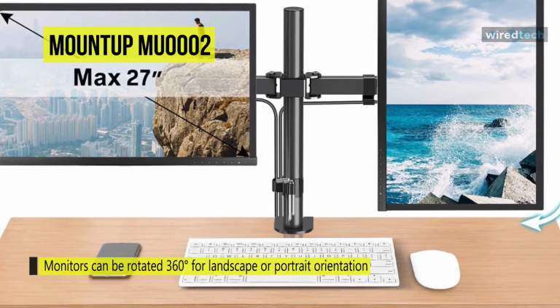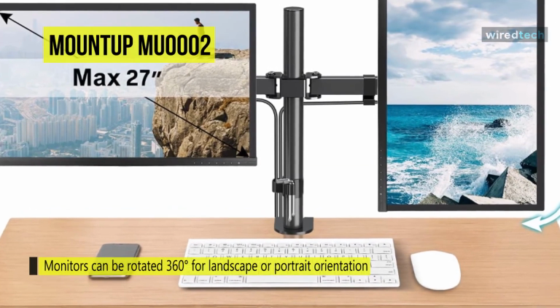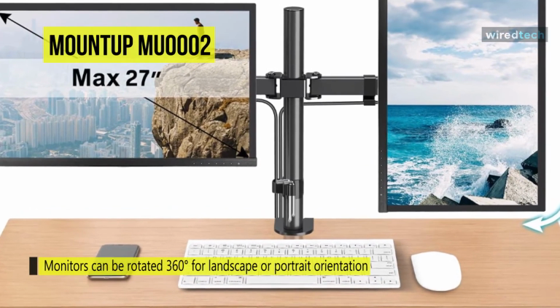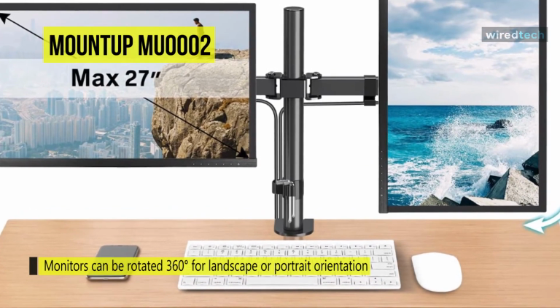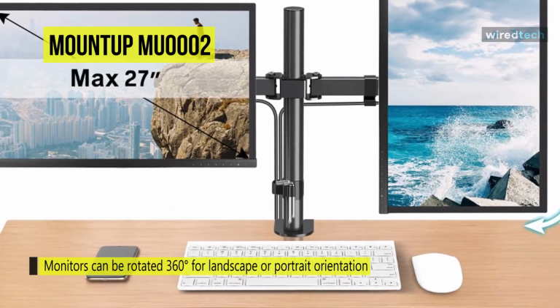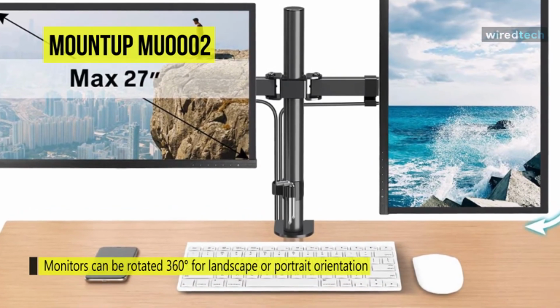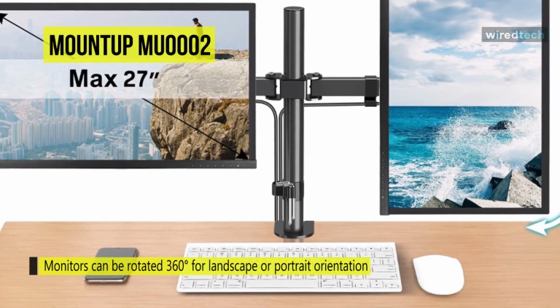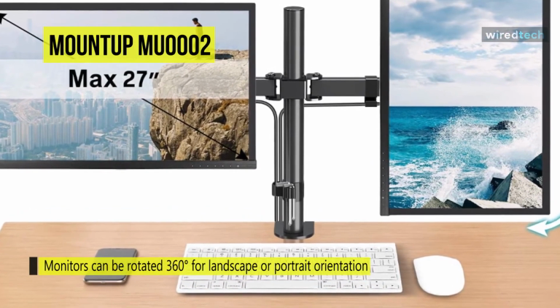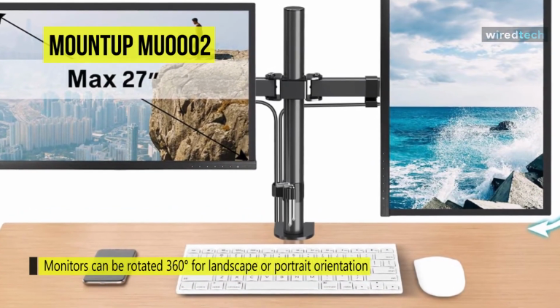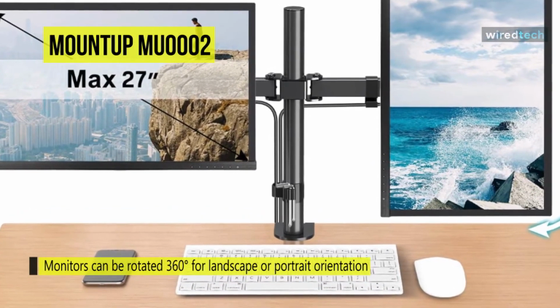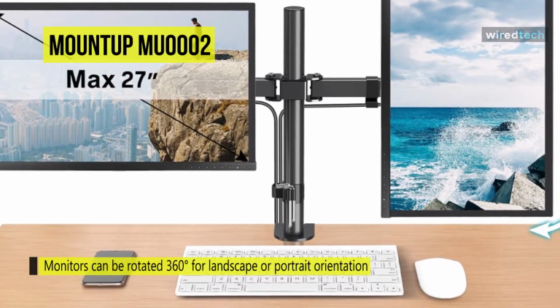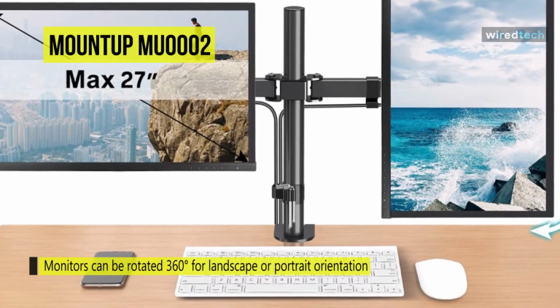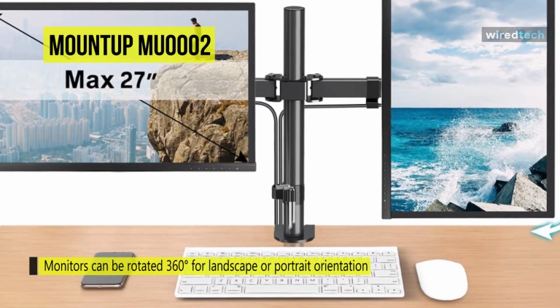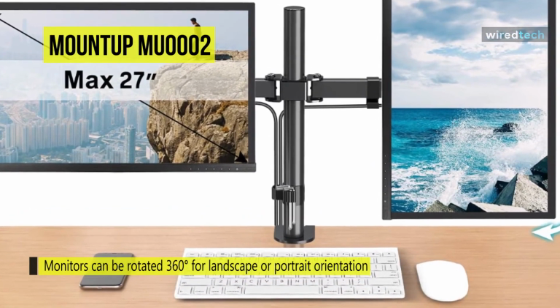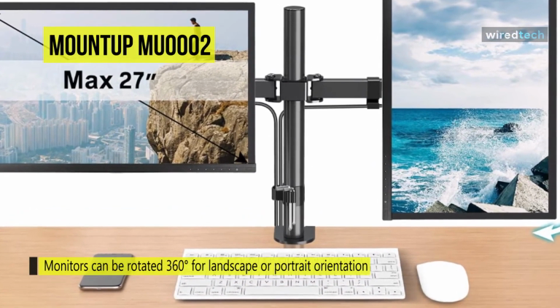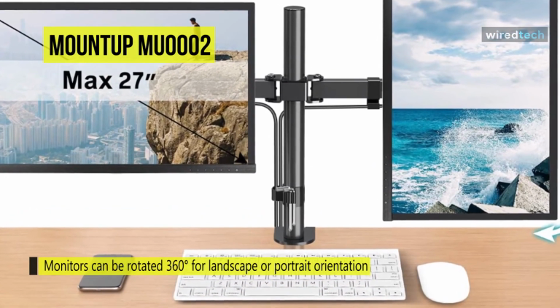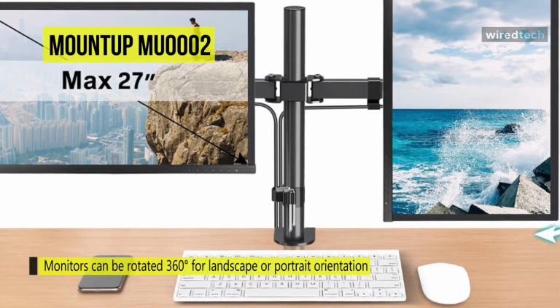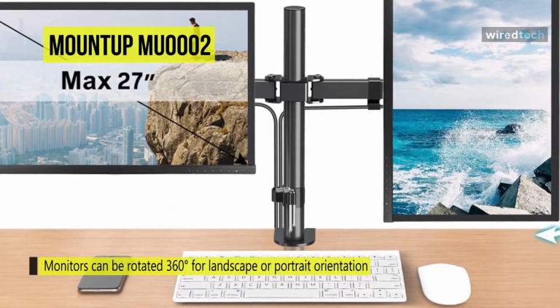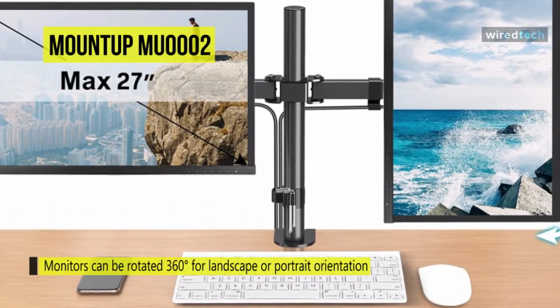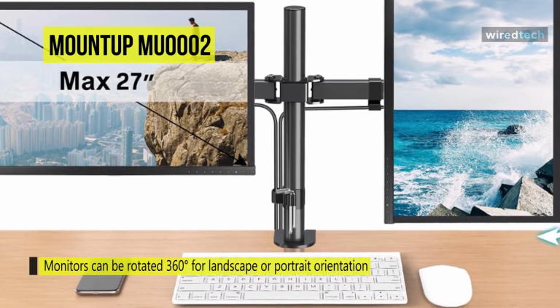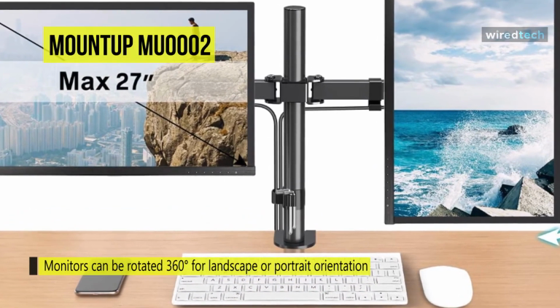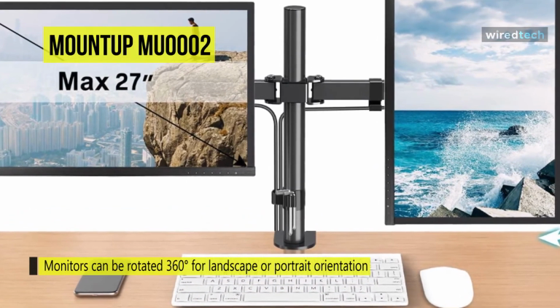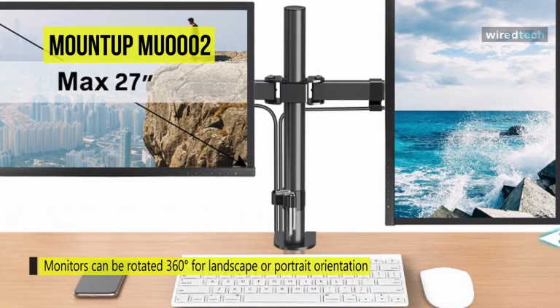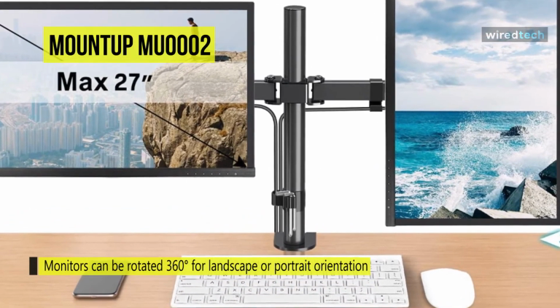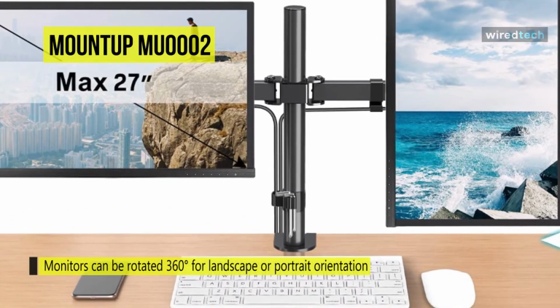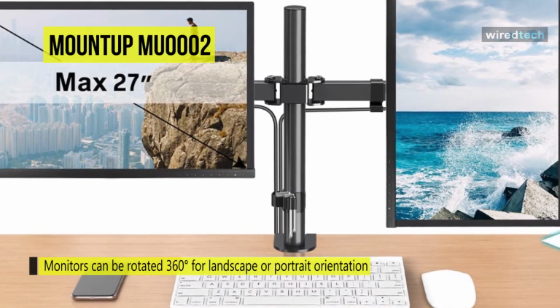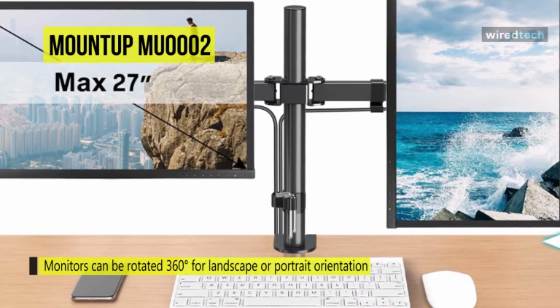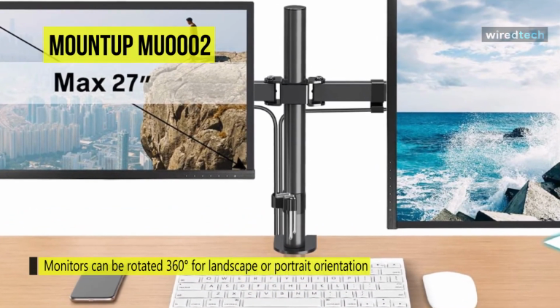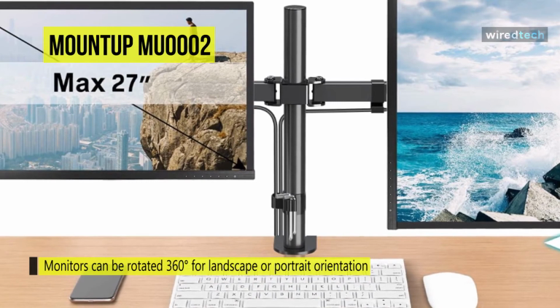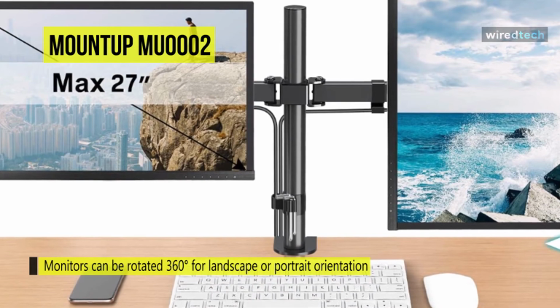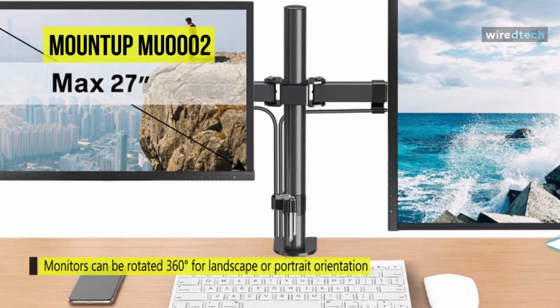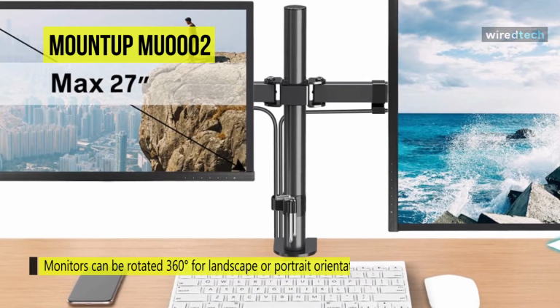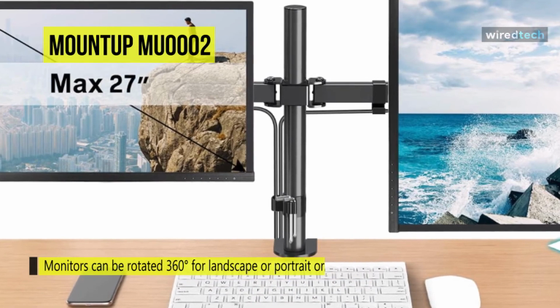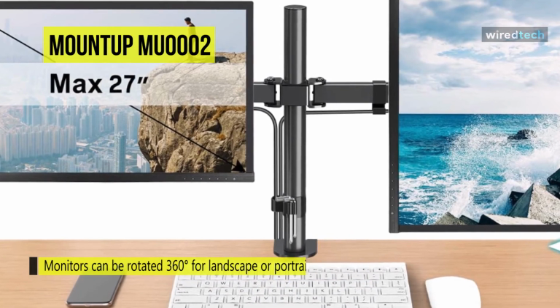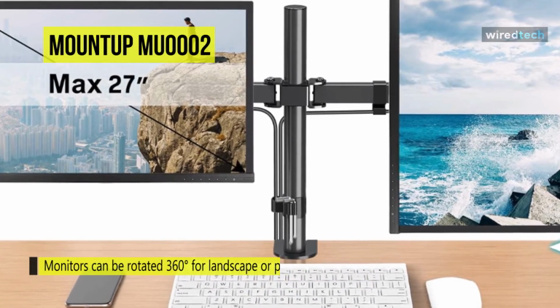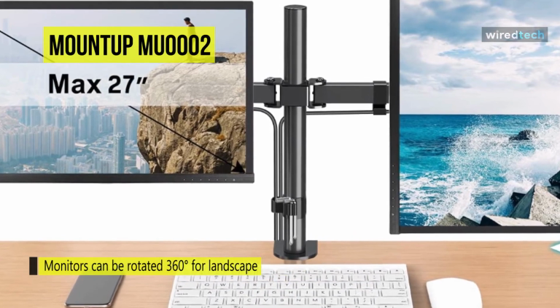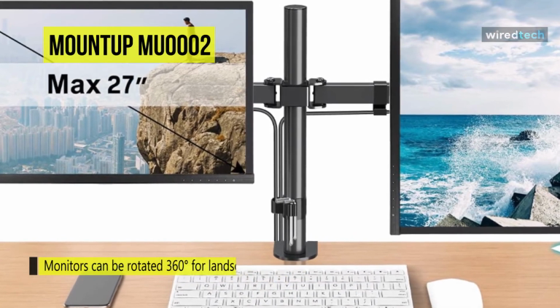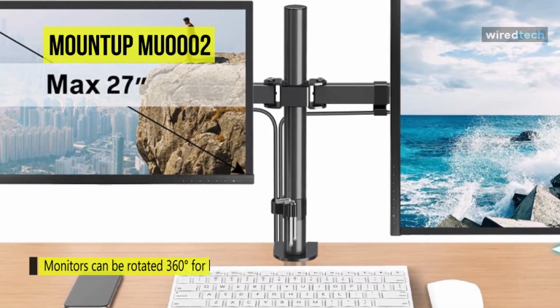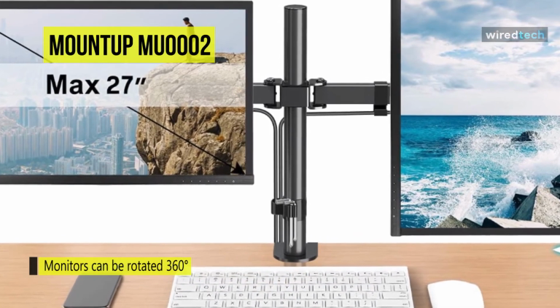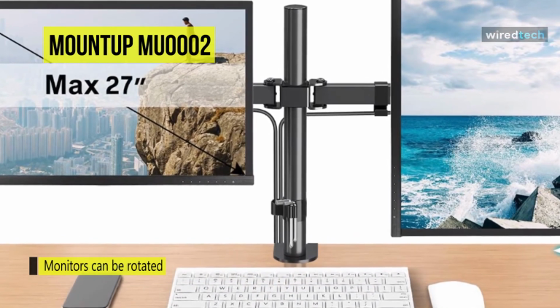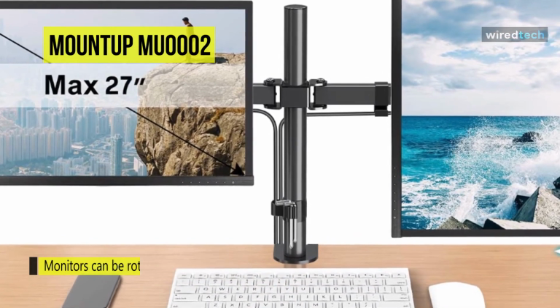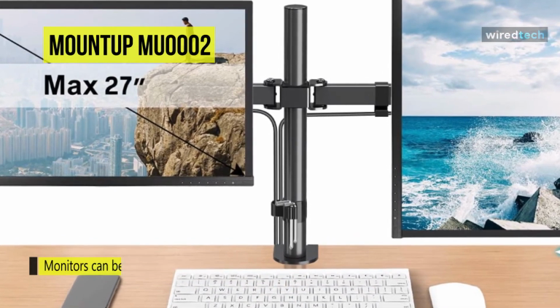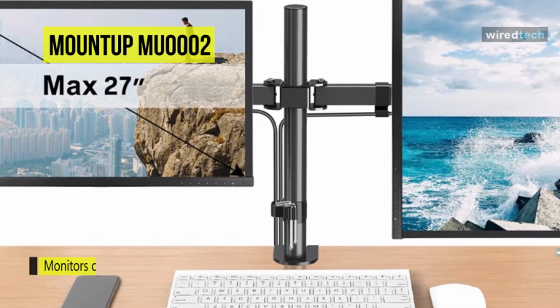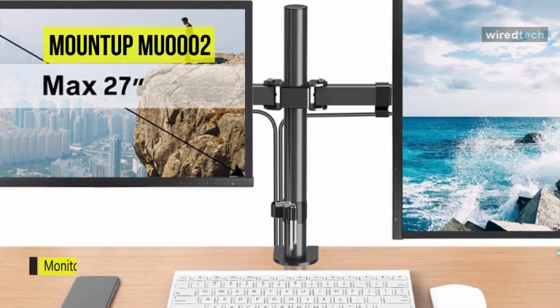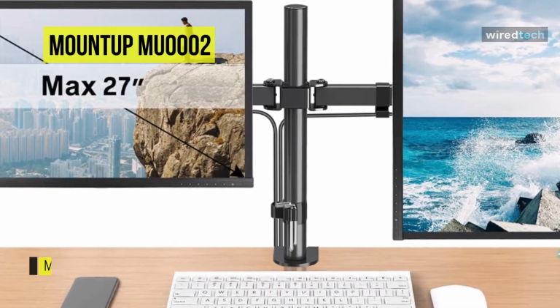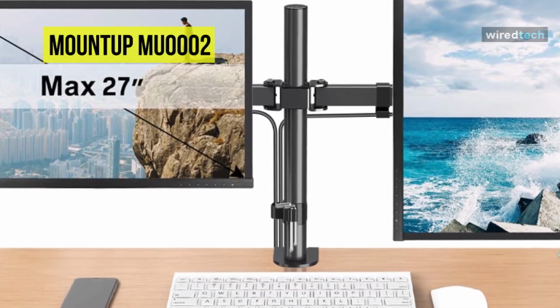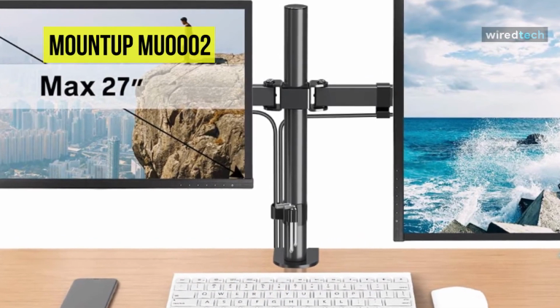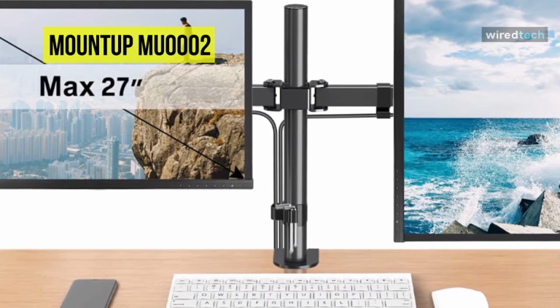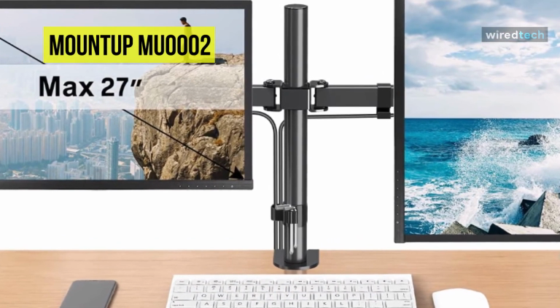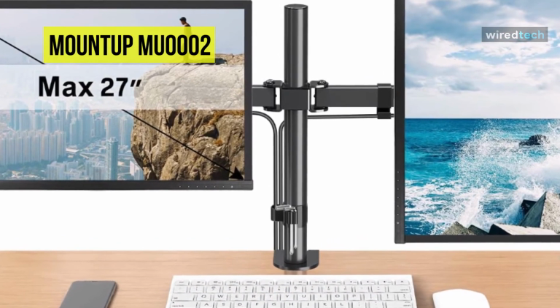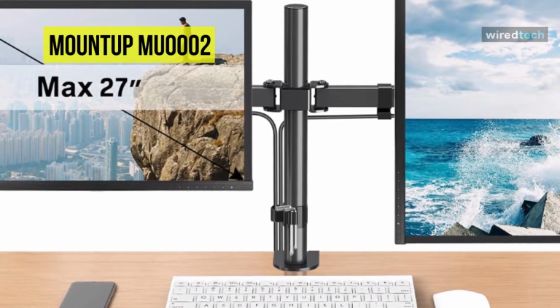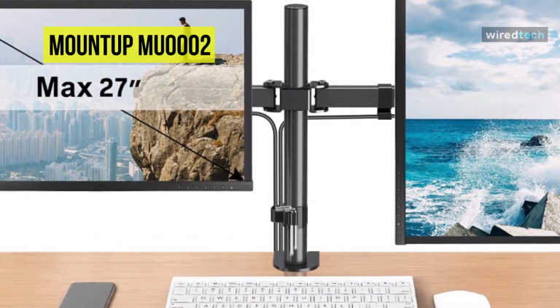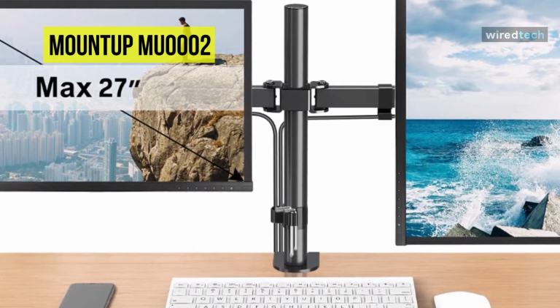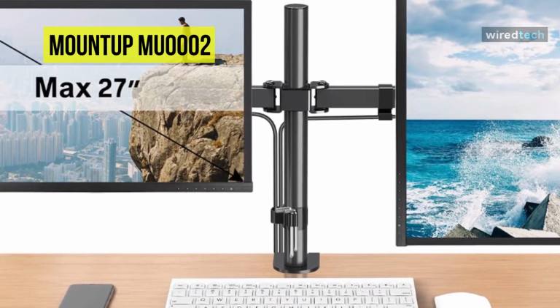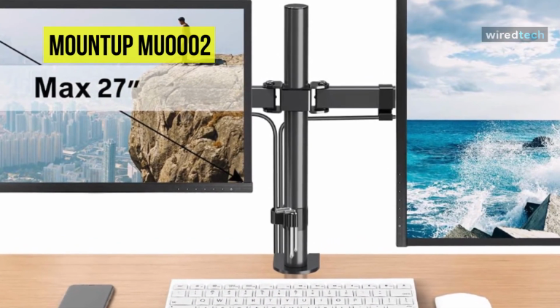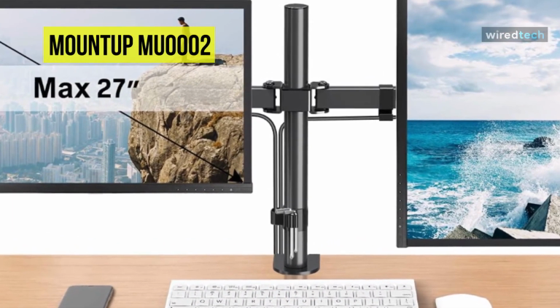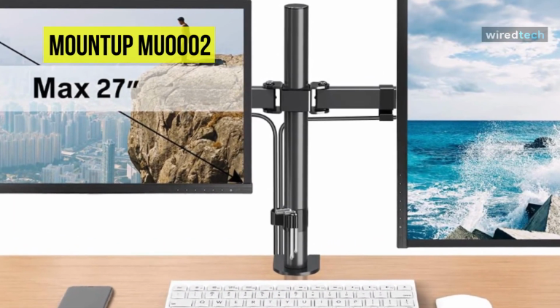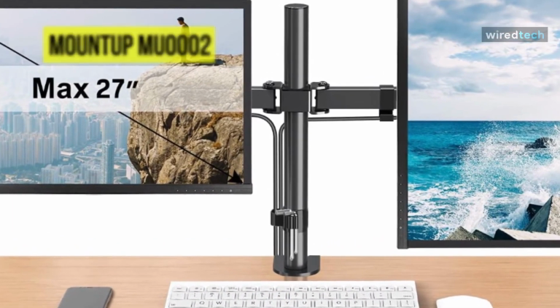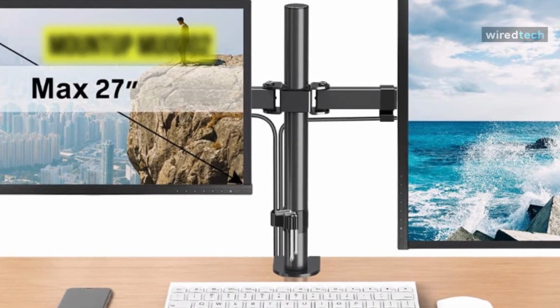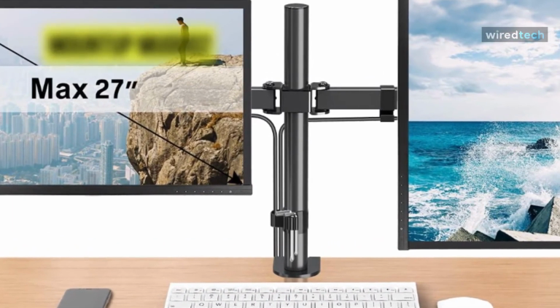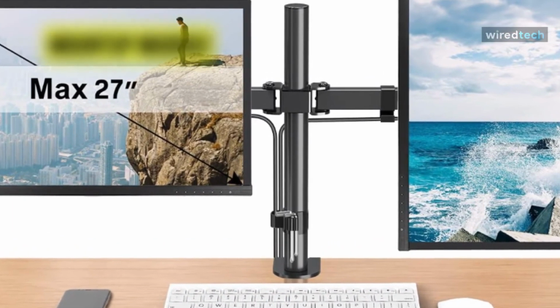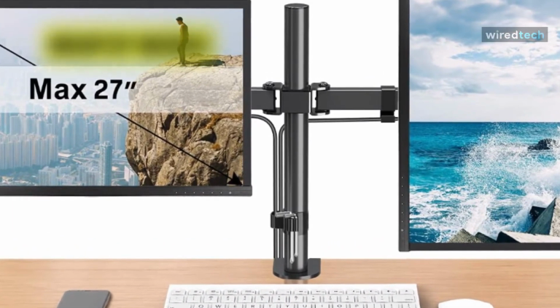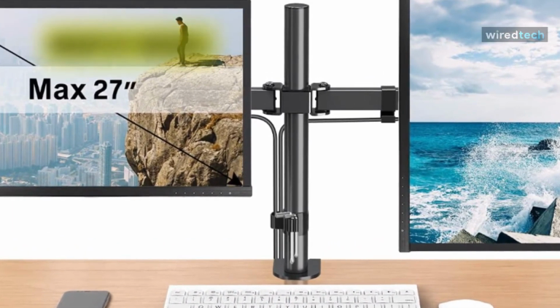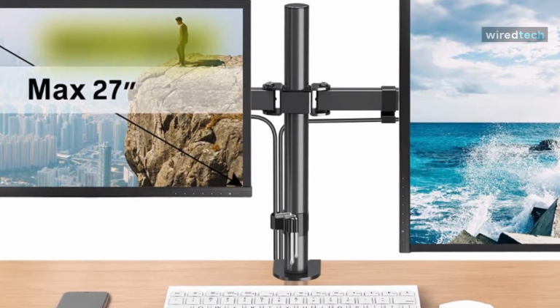This monitor stand's adjustability and sturdiness allow you to enjoy working, gaming, or scrolling in a more comfortable viewing environment.